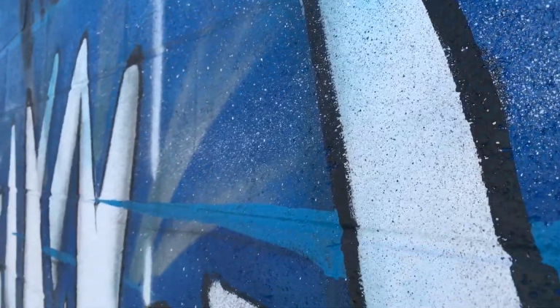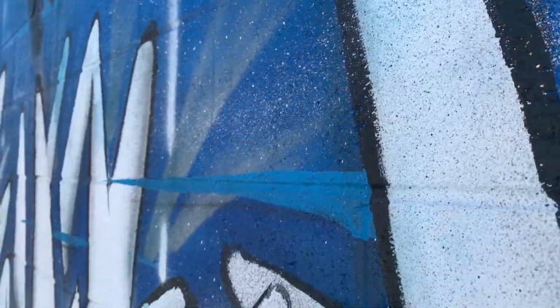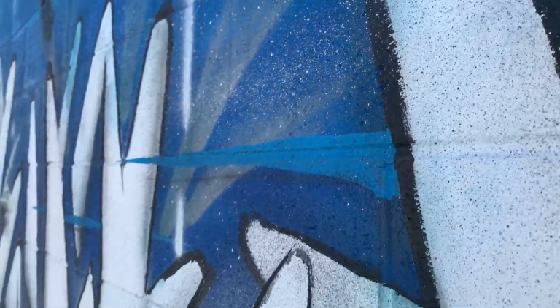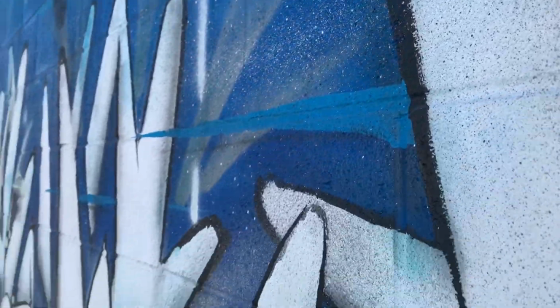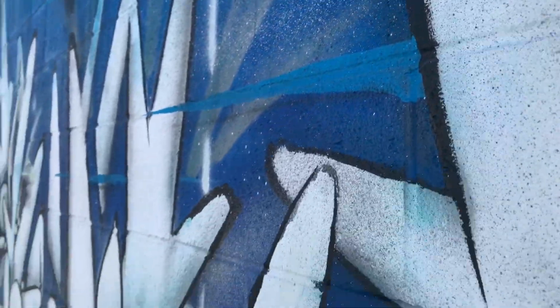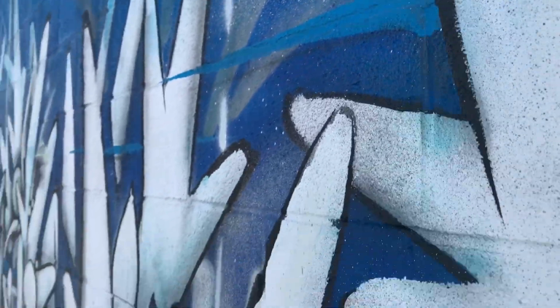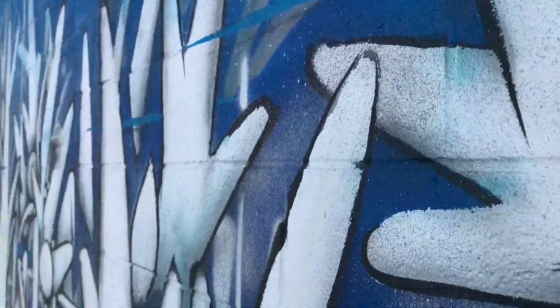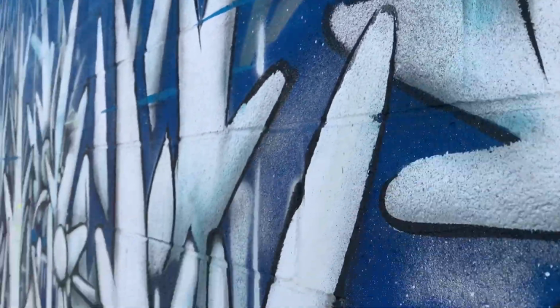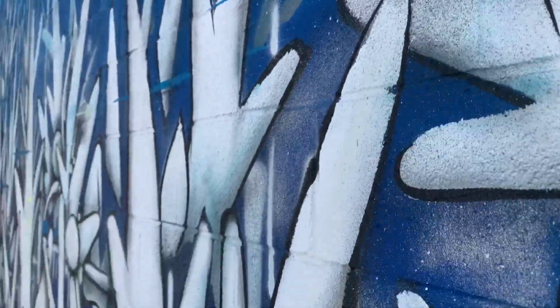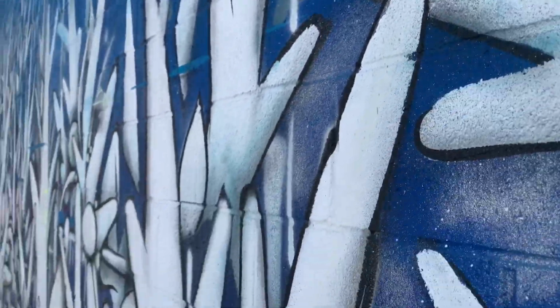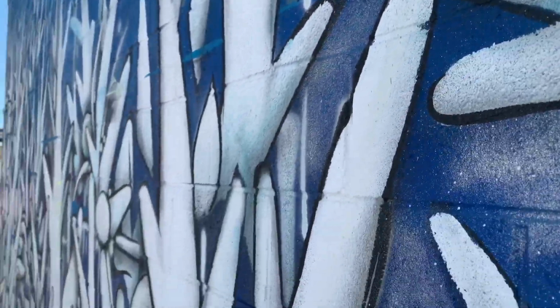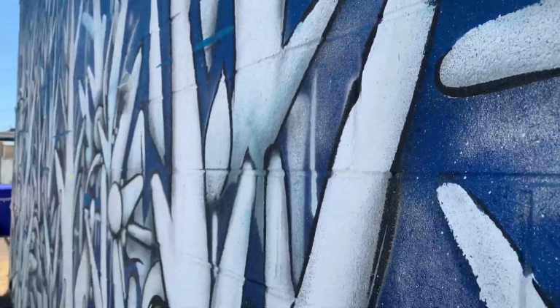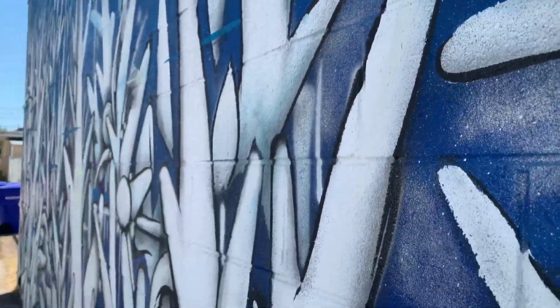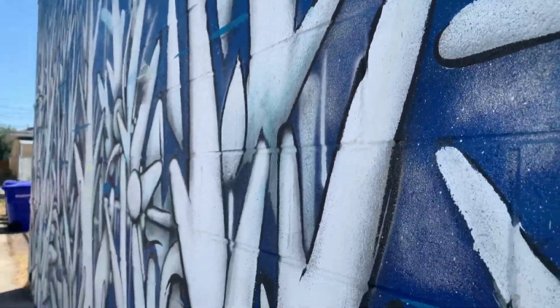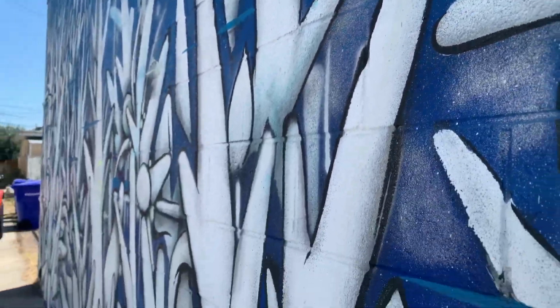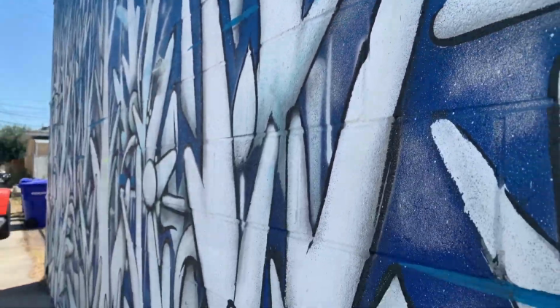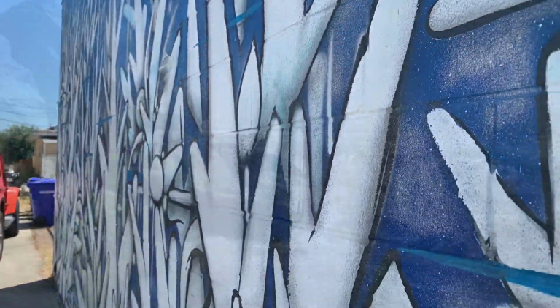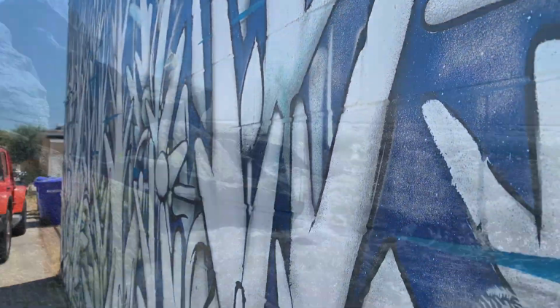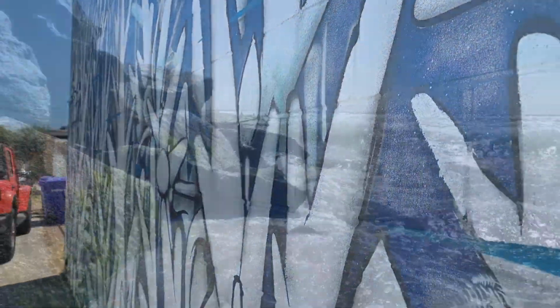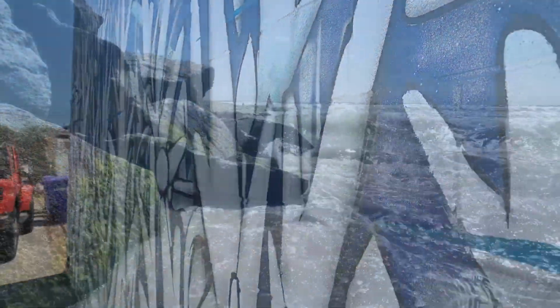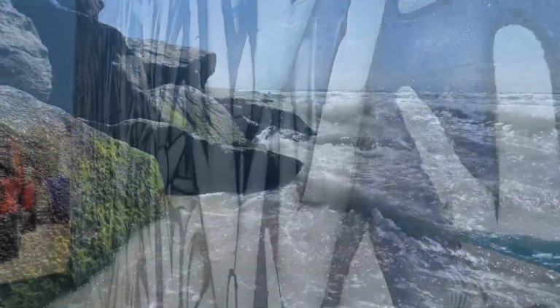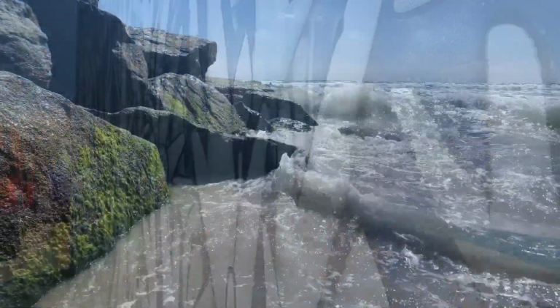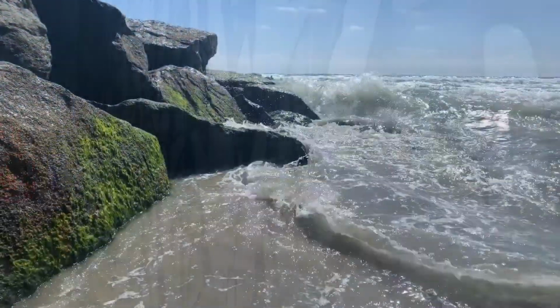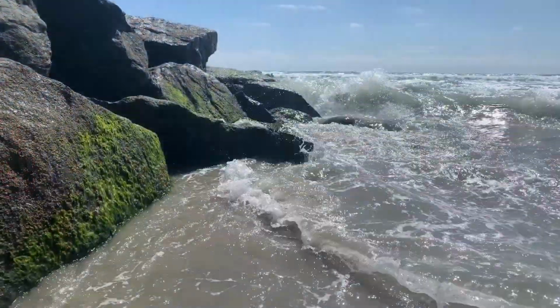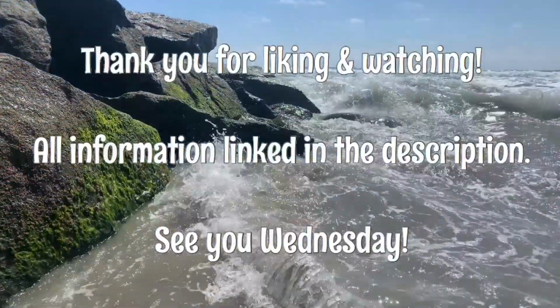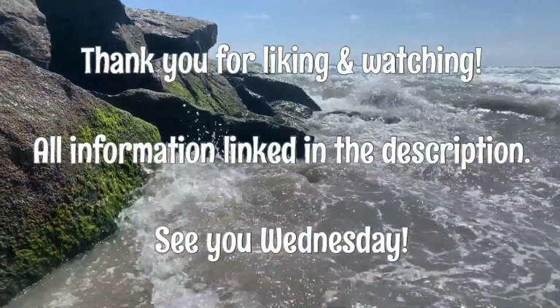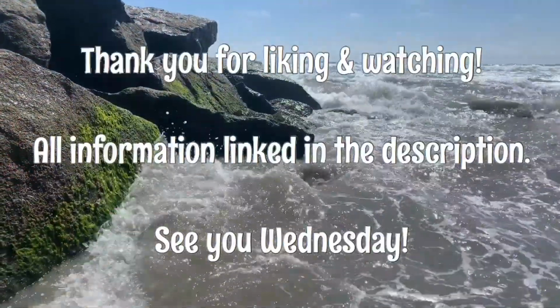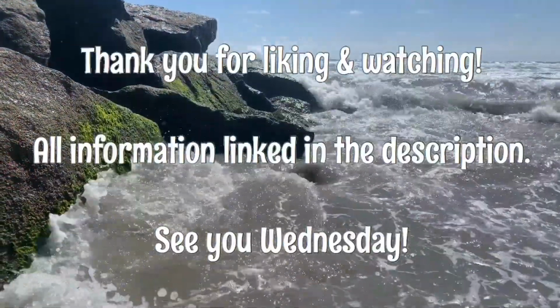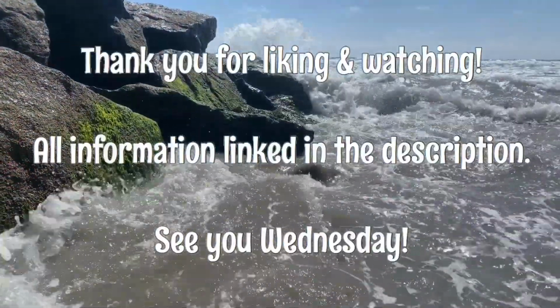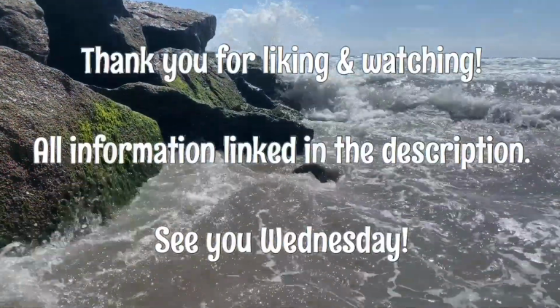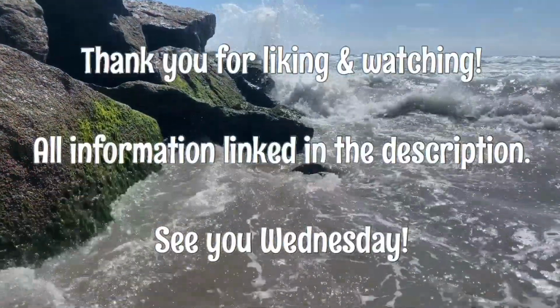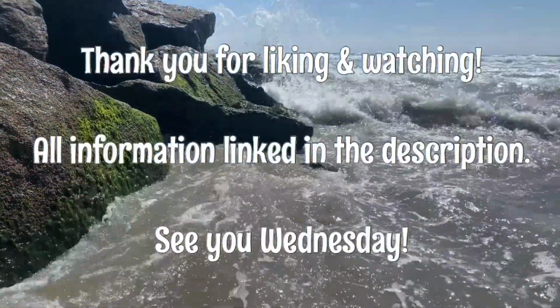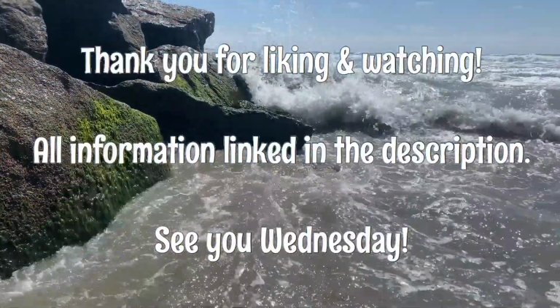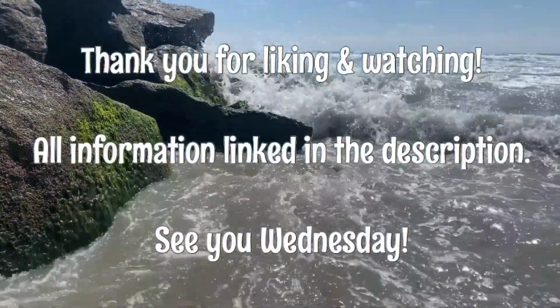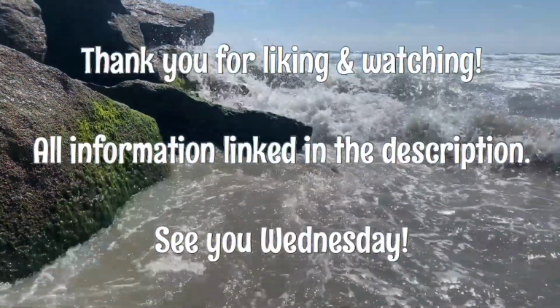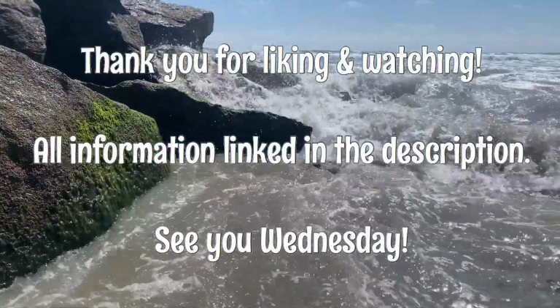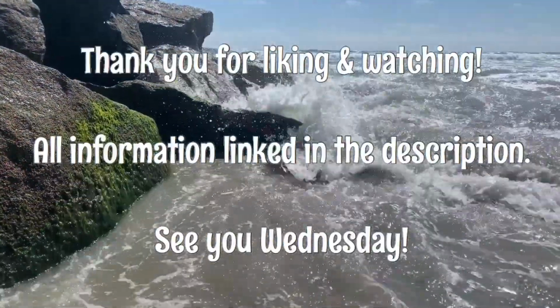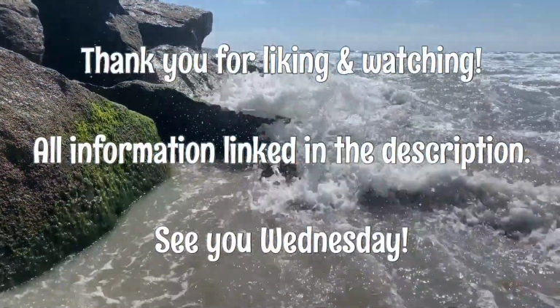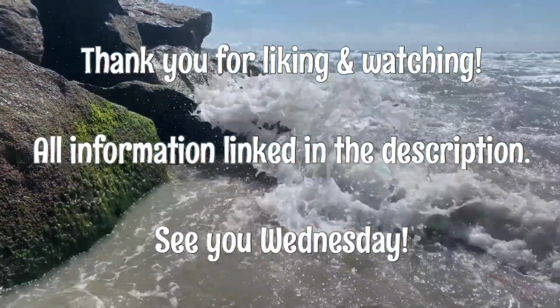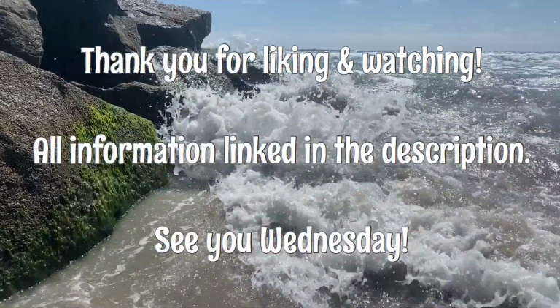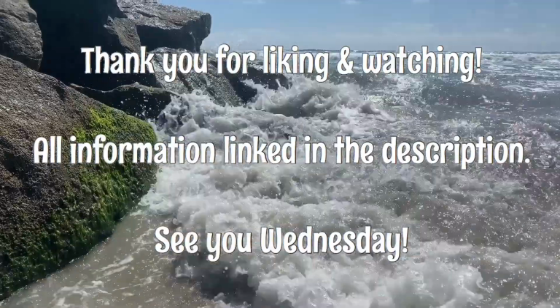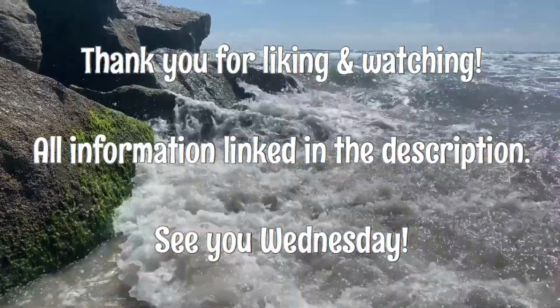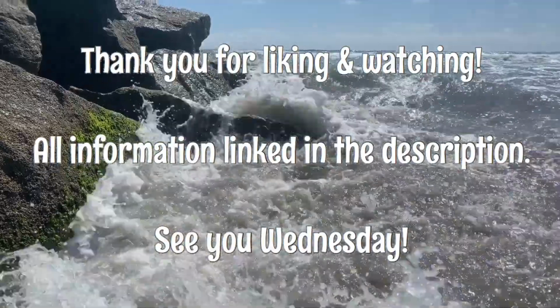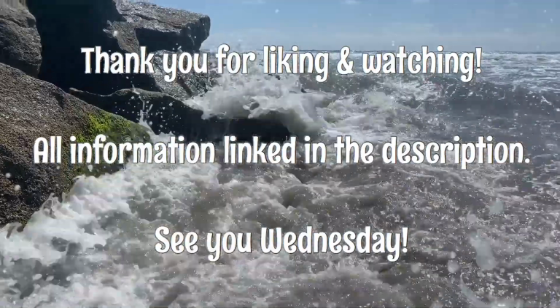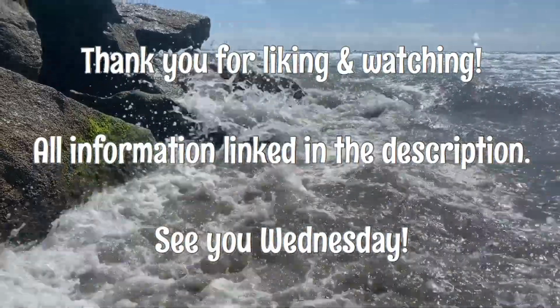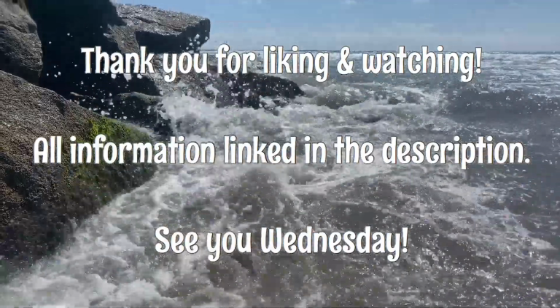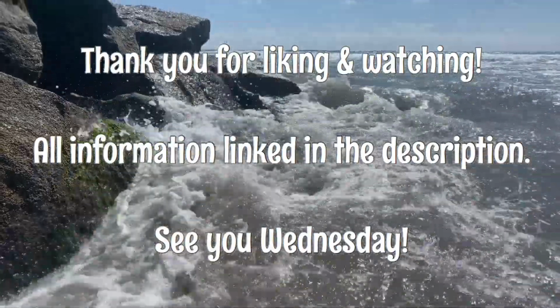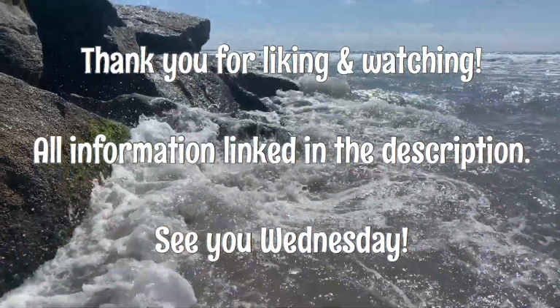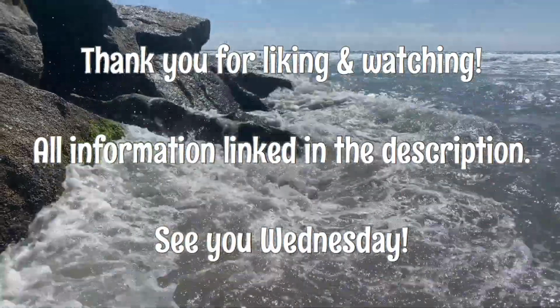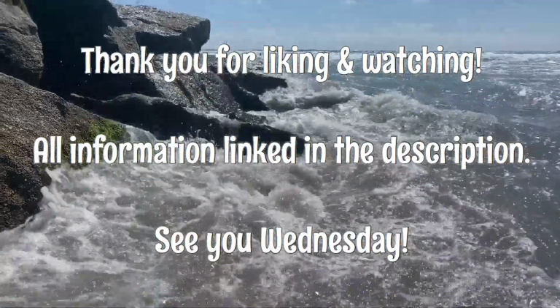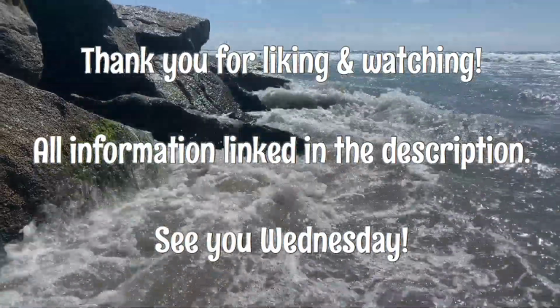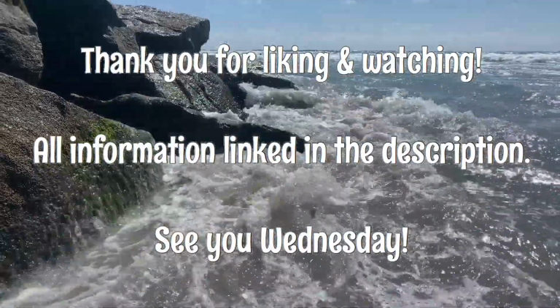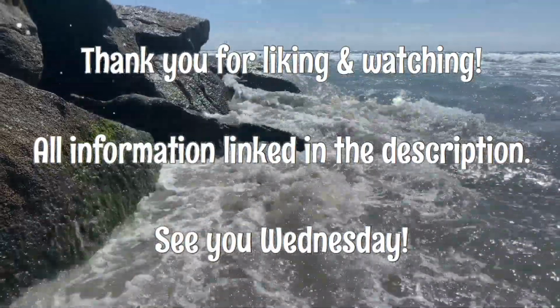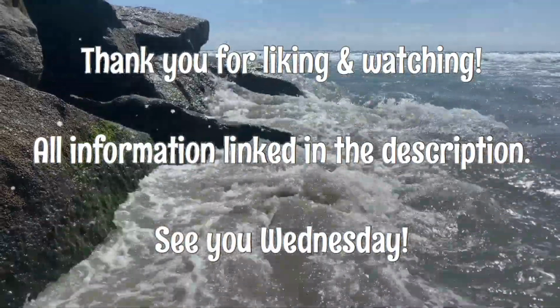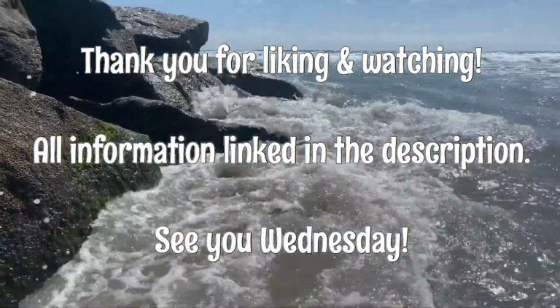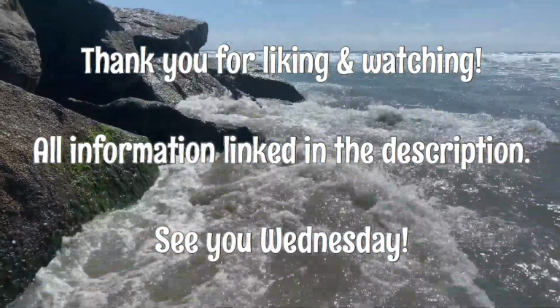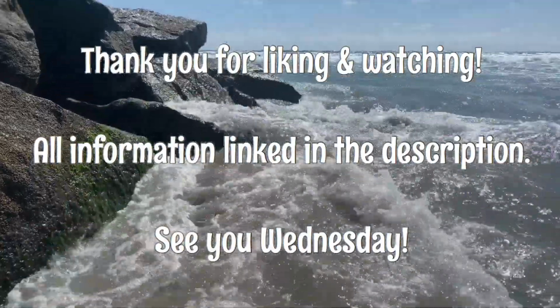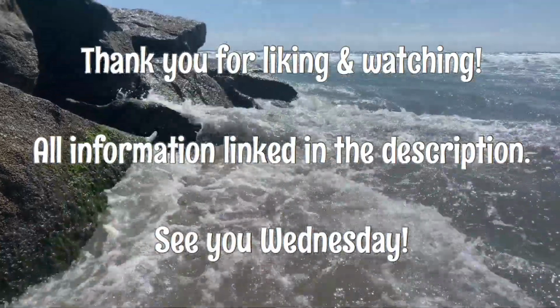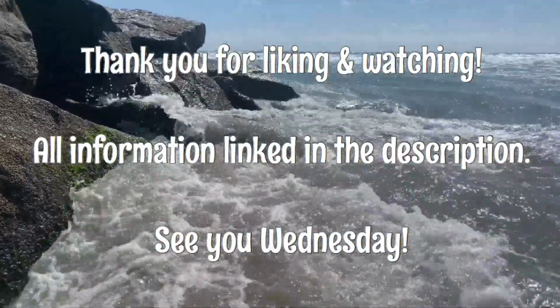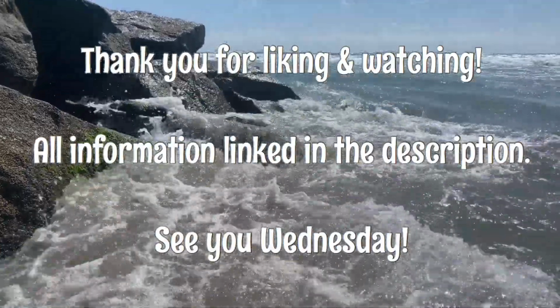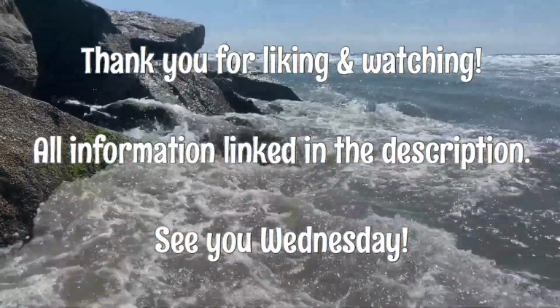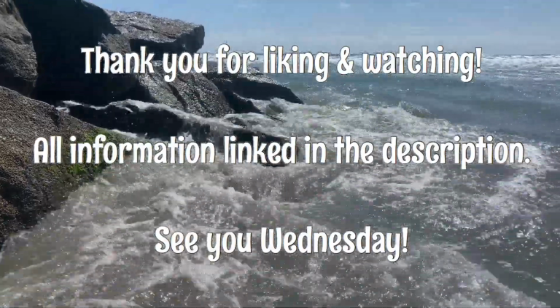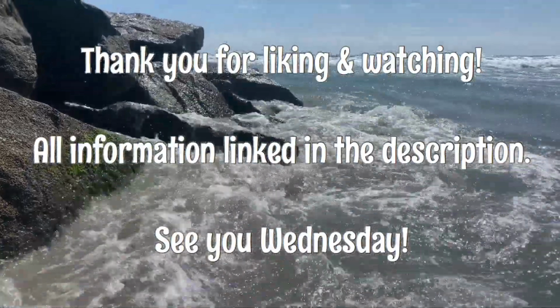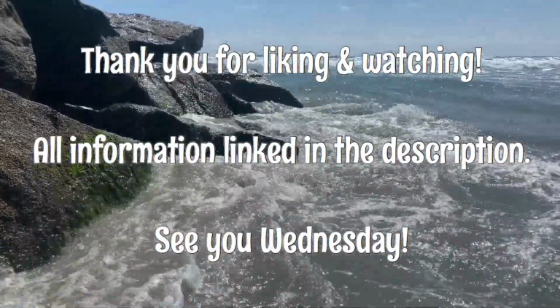Thank you for liking and watching this video. I hope it really inspires people to go out and check out the amazing art and murals. I'll see everyone on Wednesday!